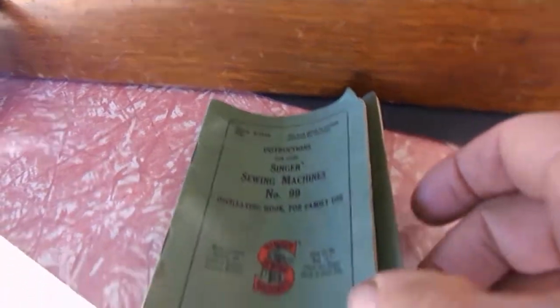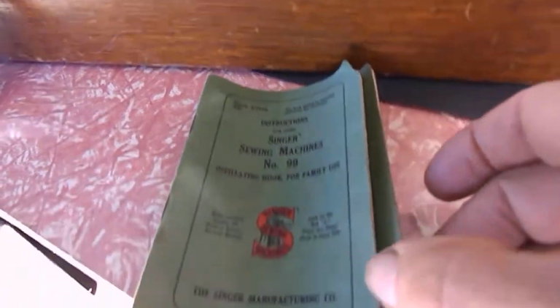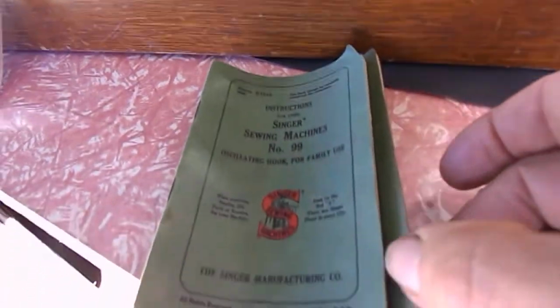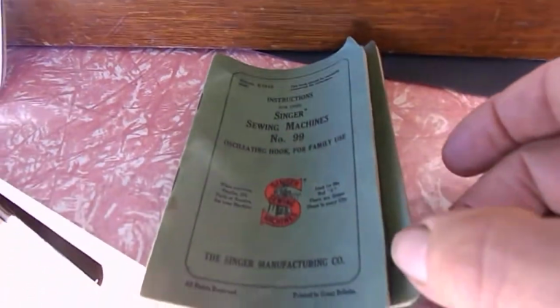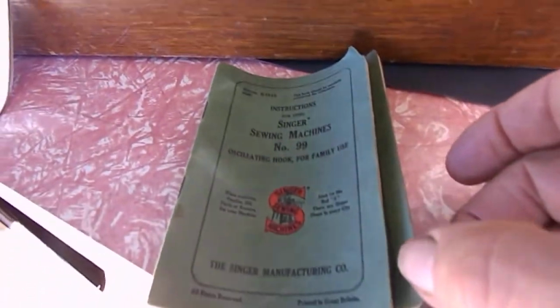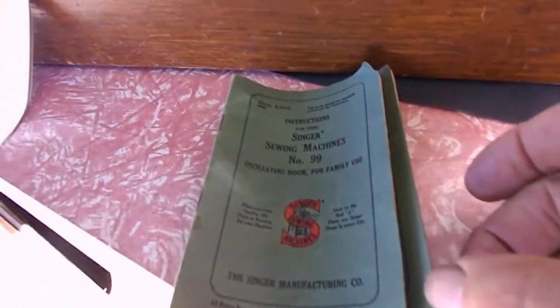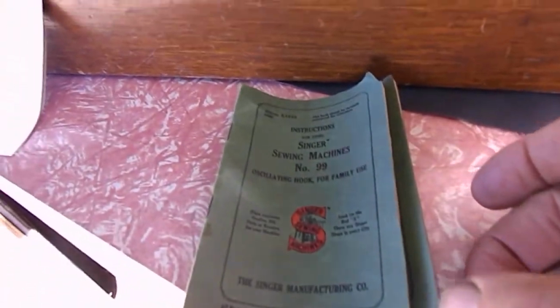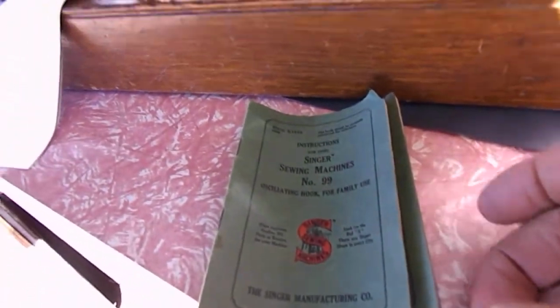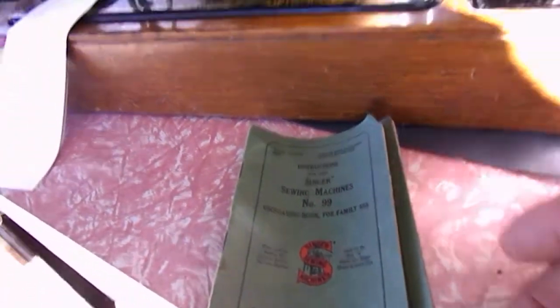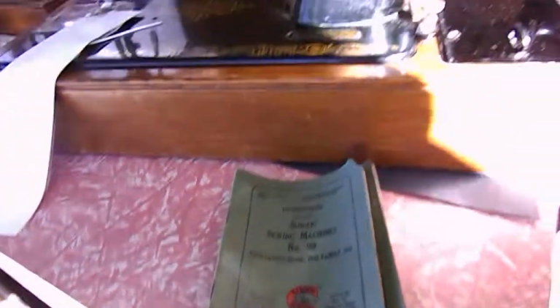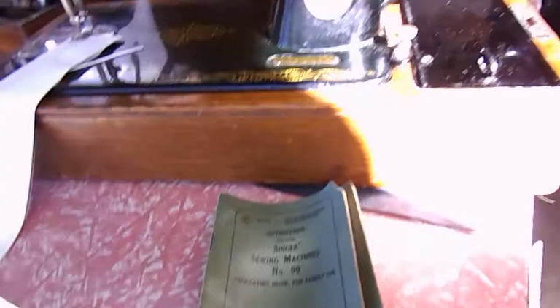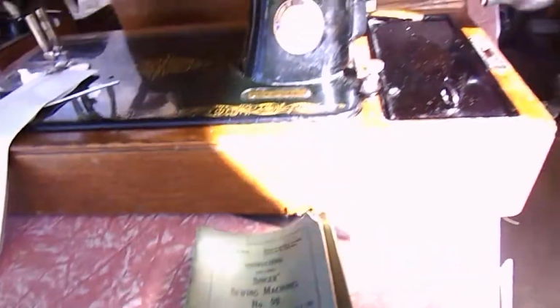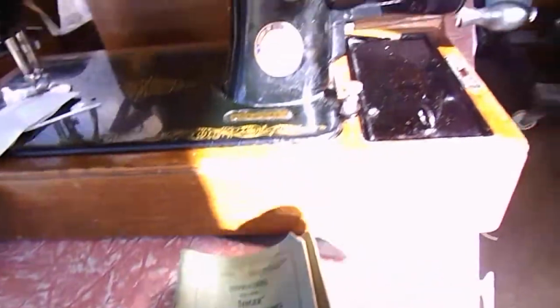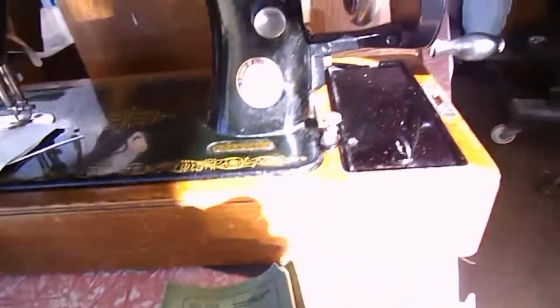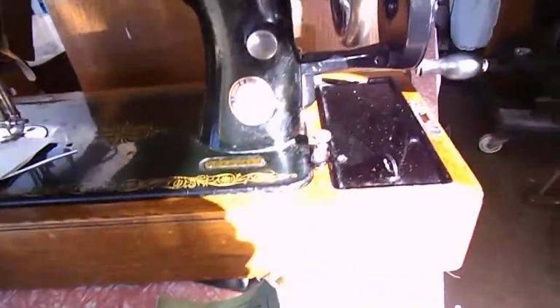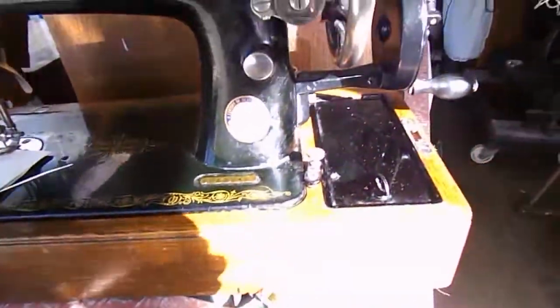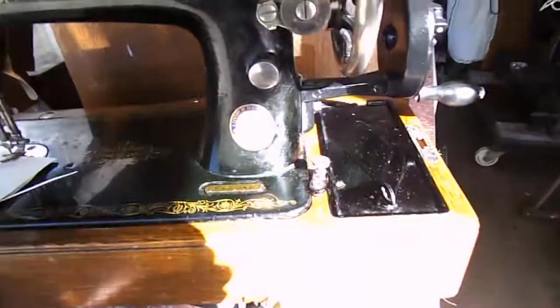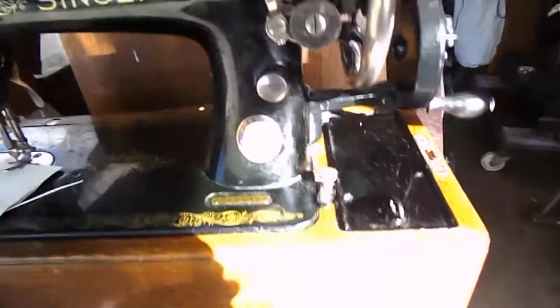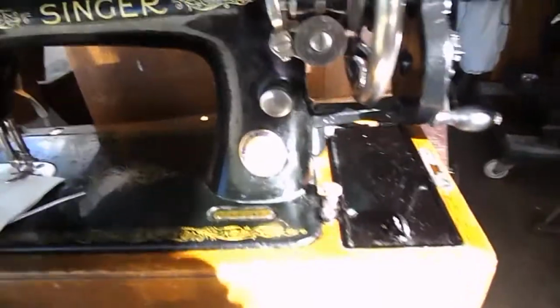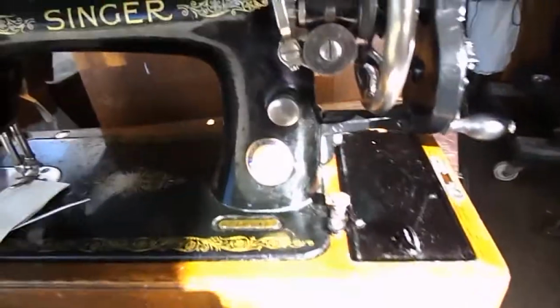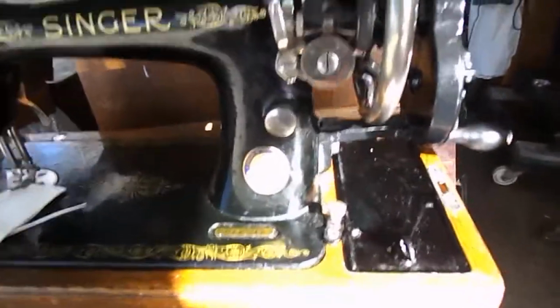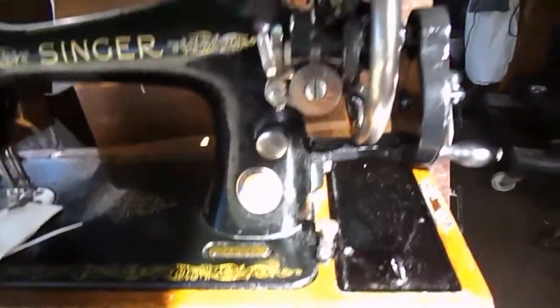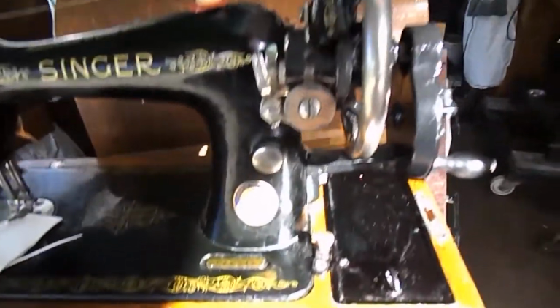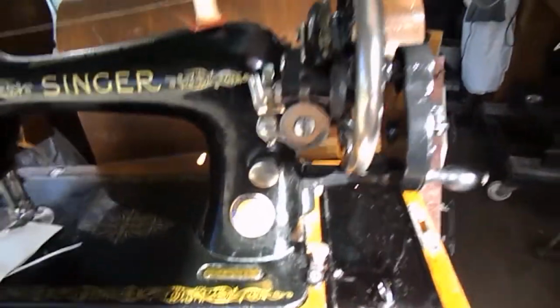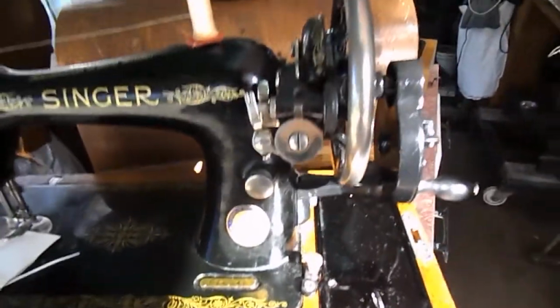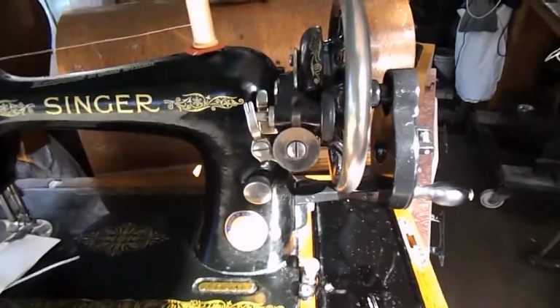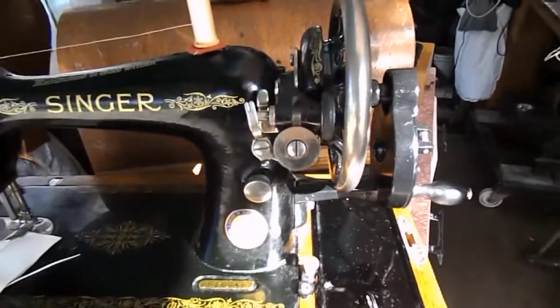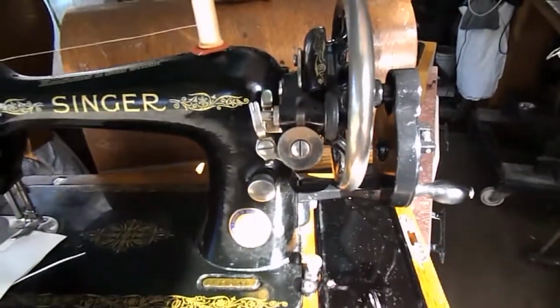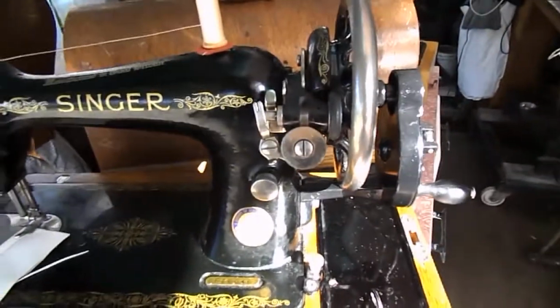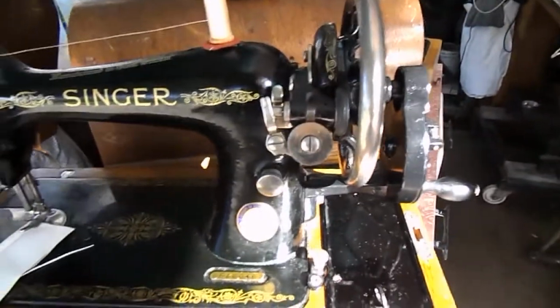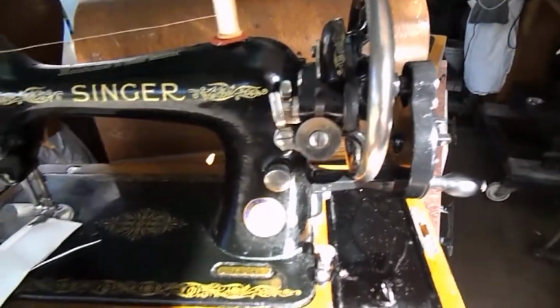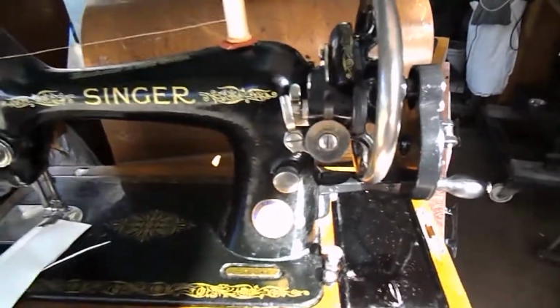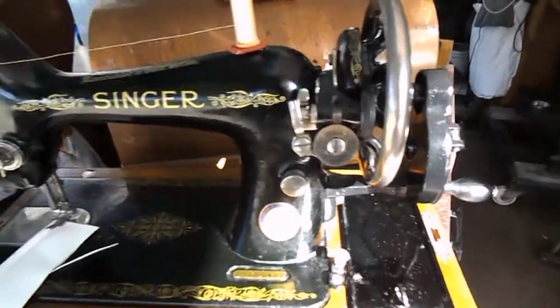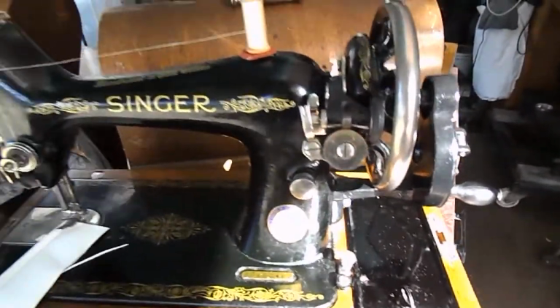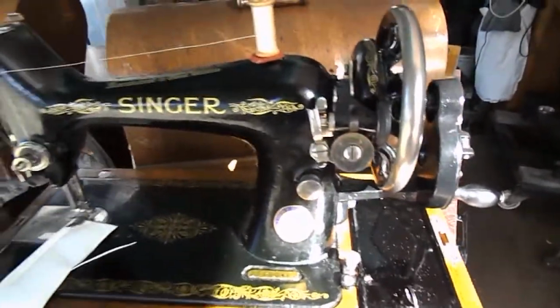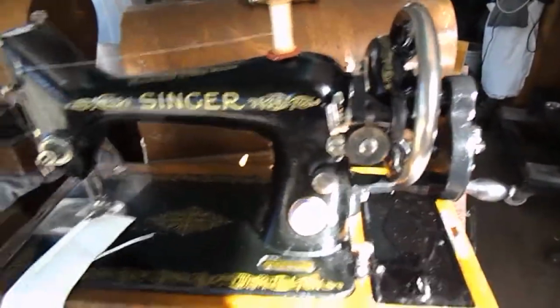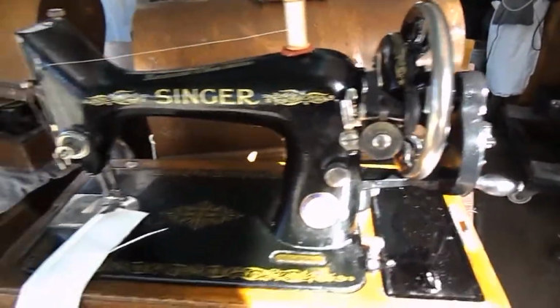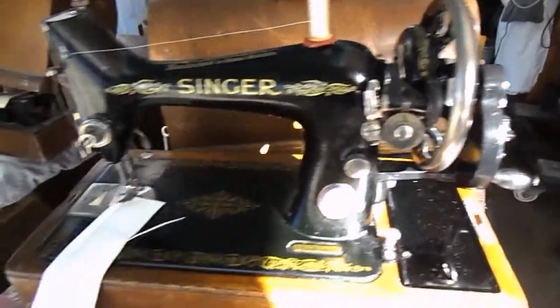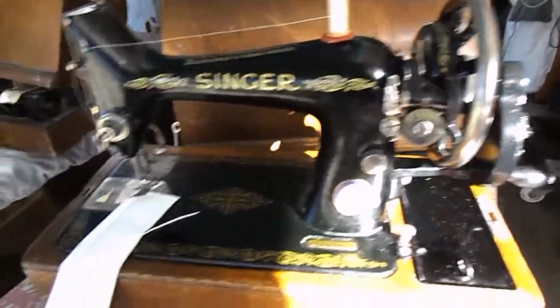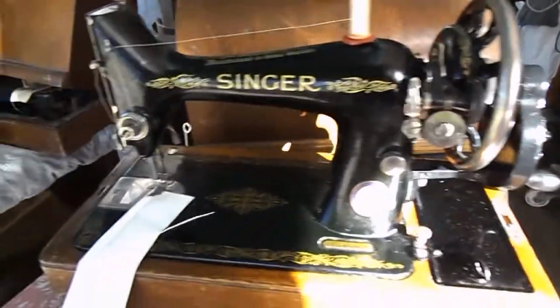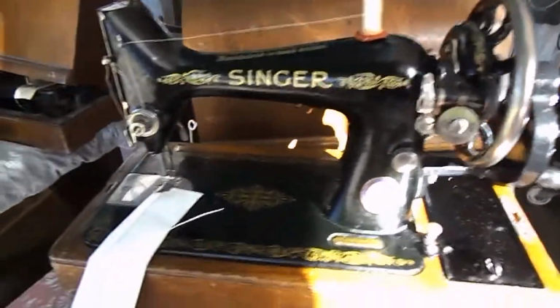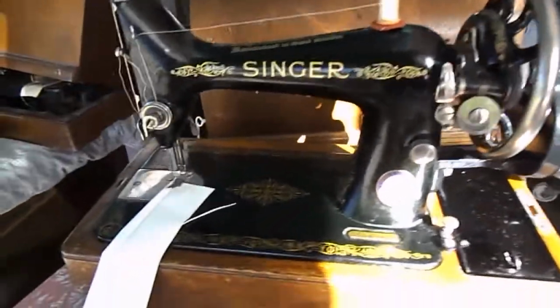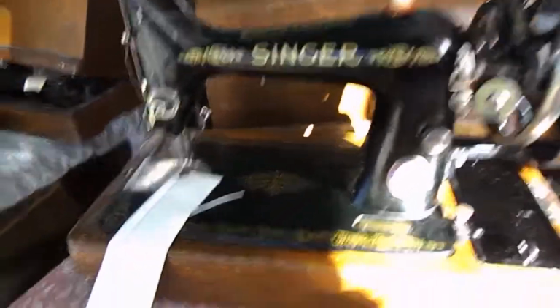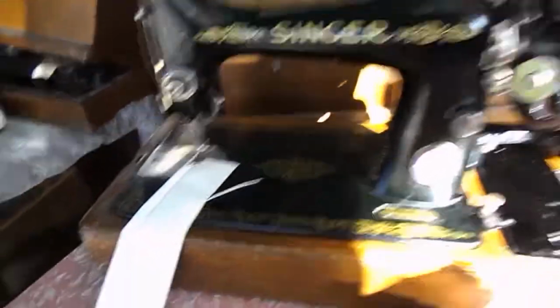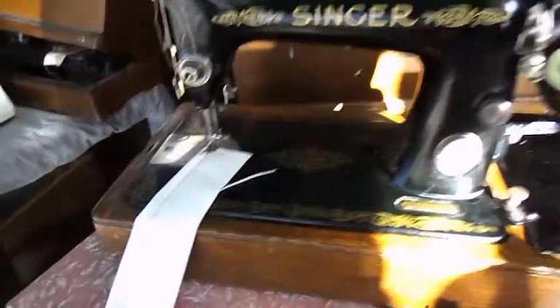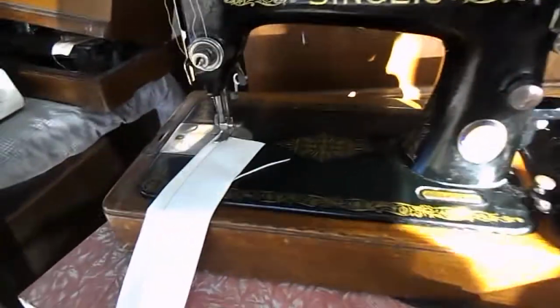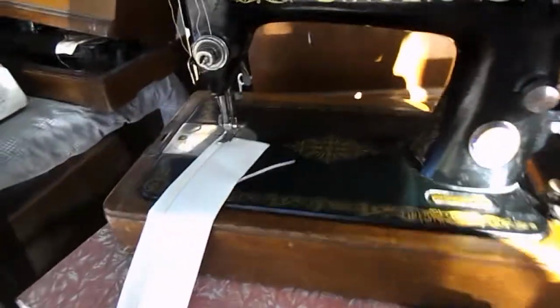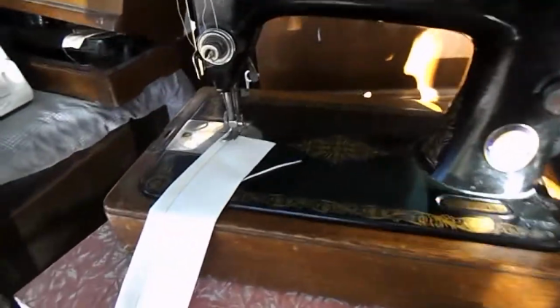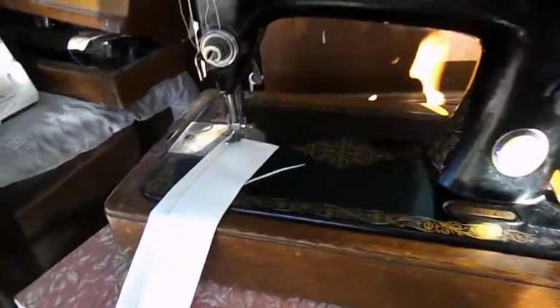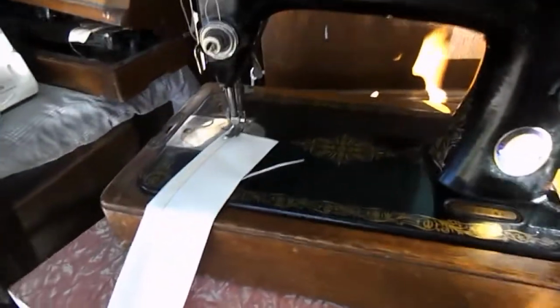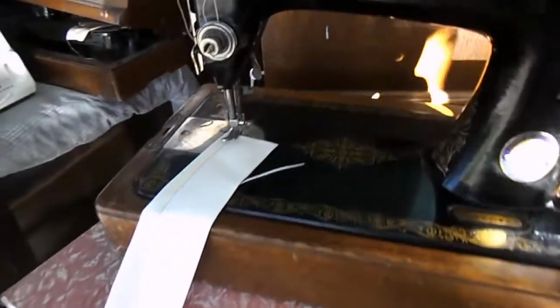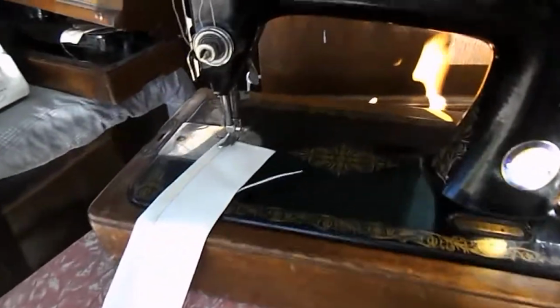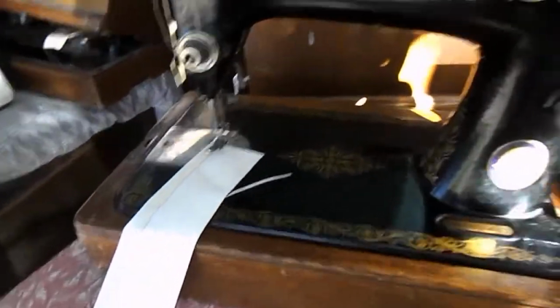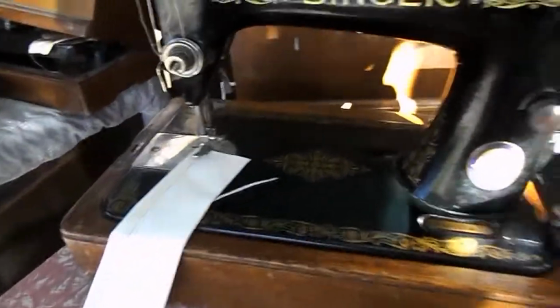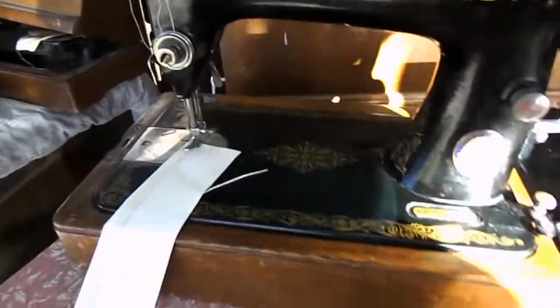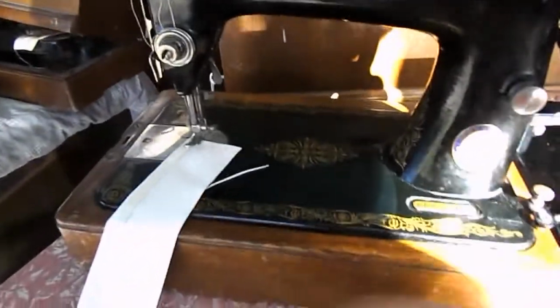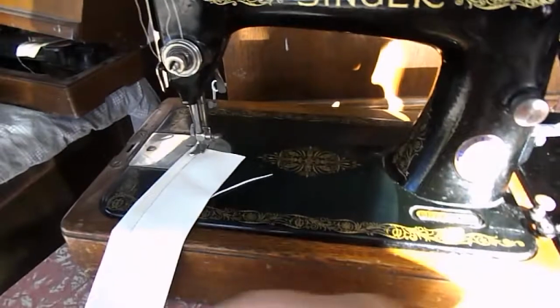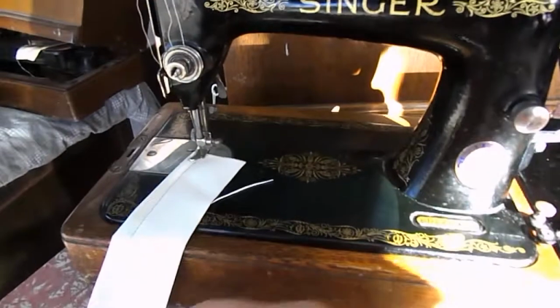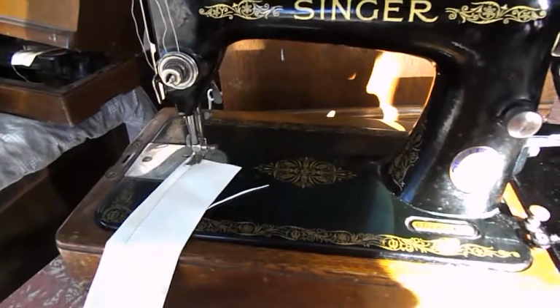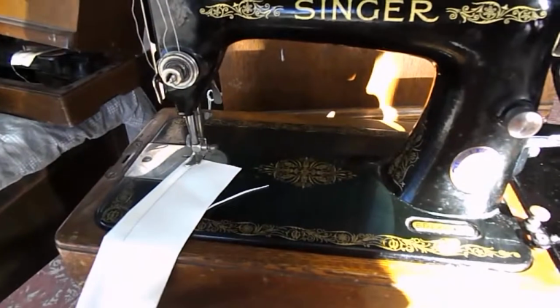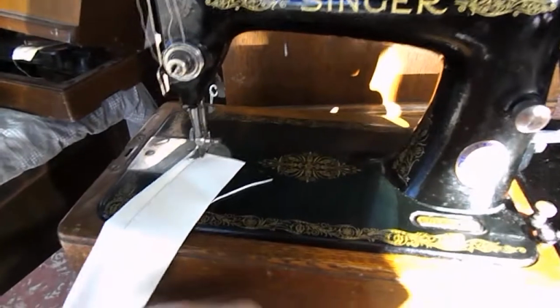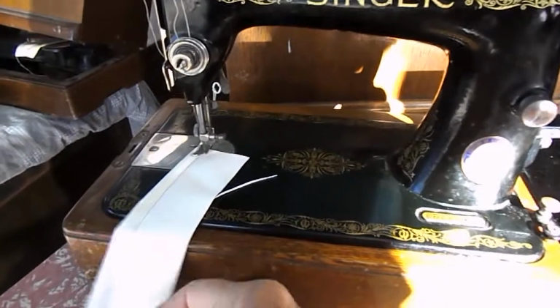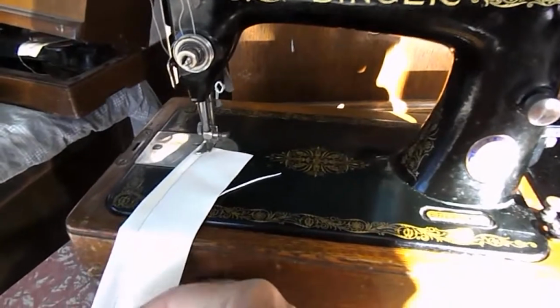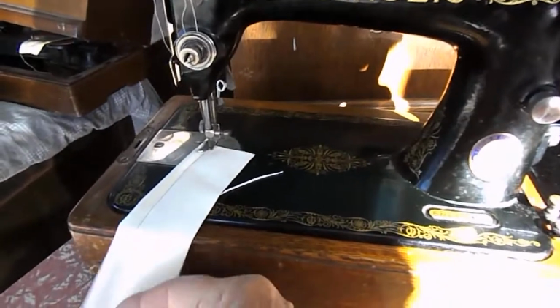The actual manual comes with the set. You can see what a gorgeous looking machine this really is.